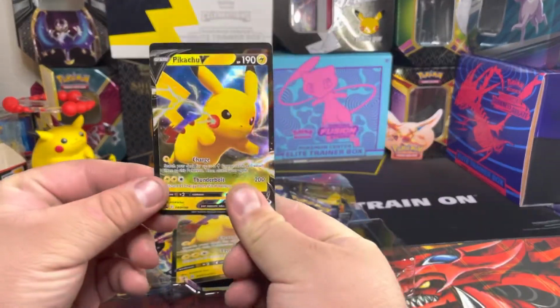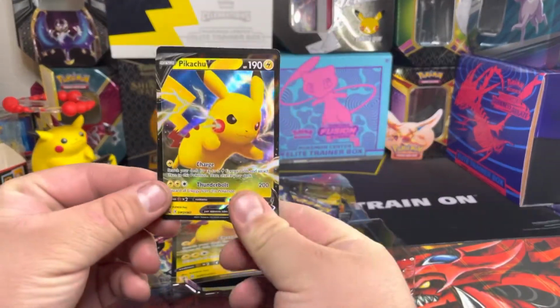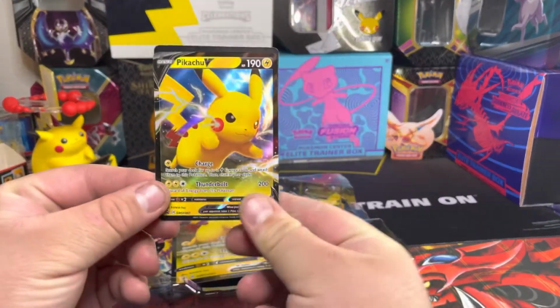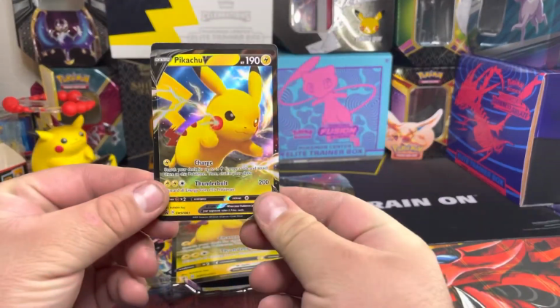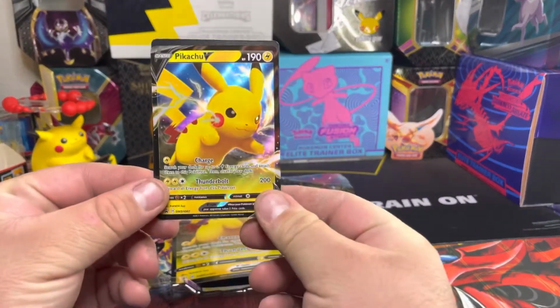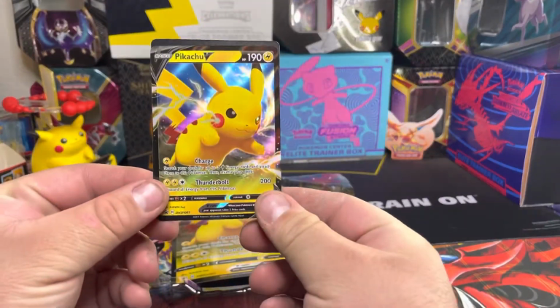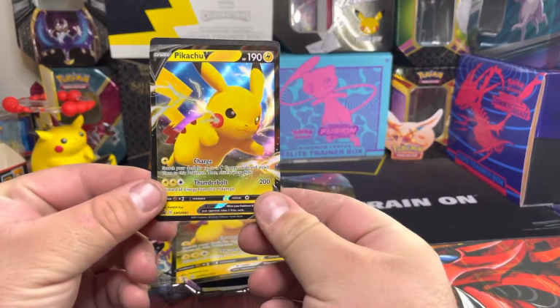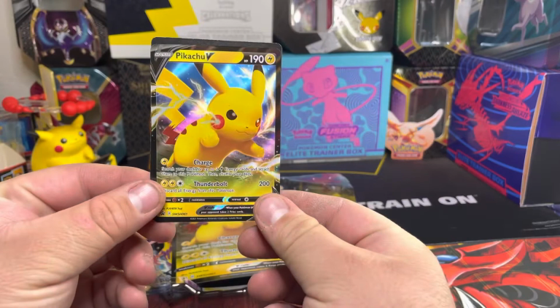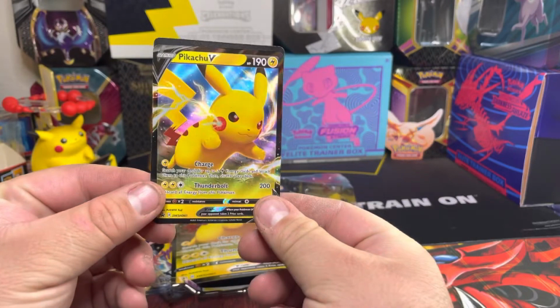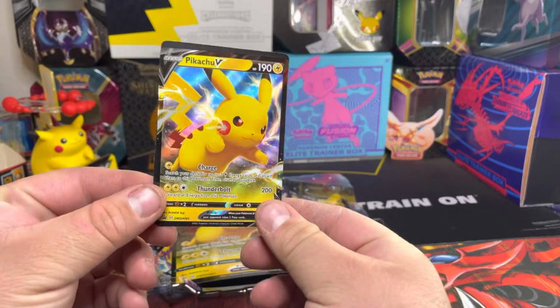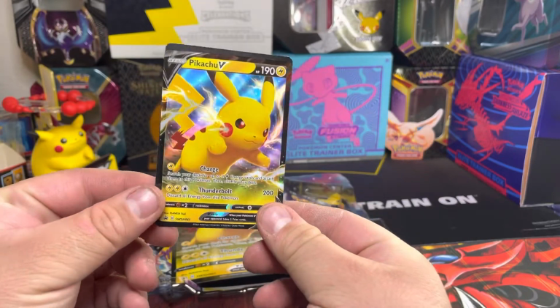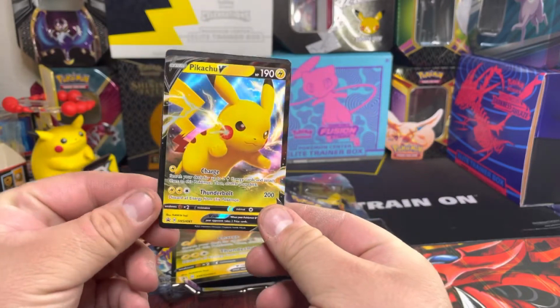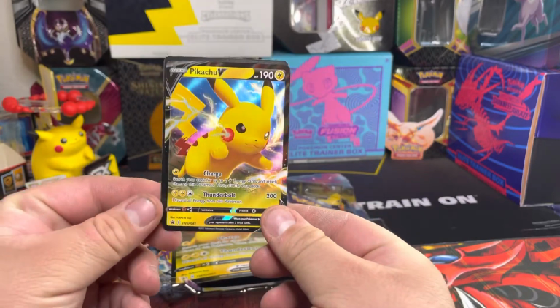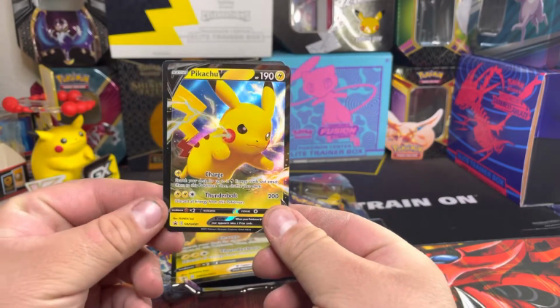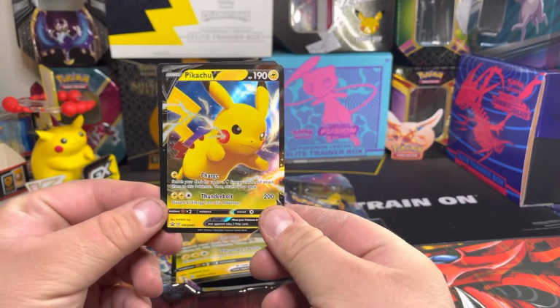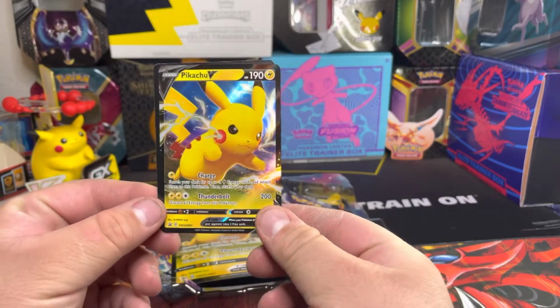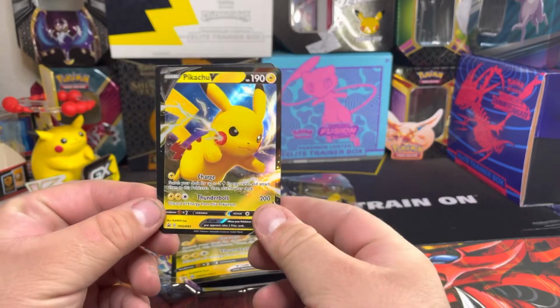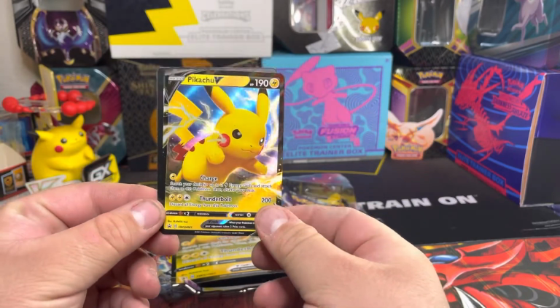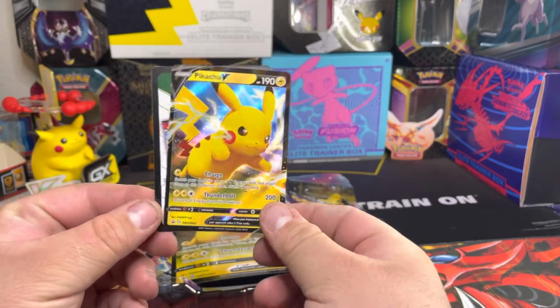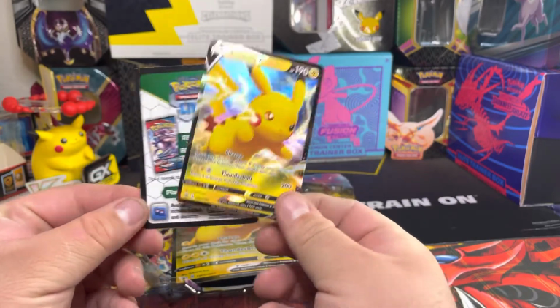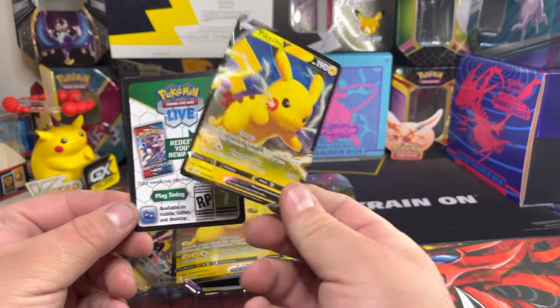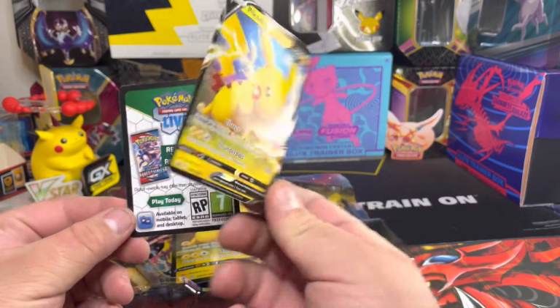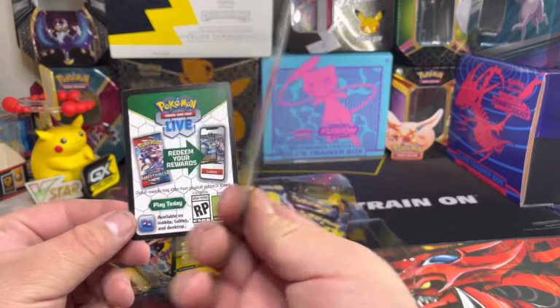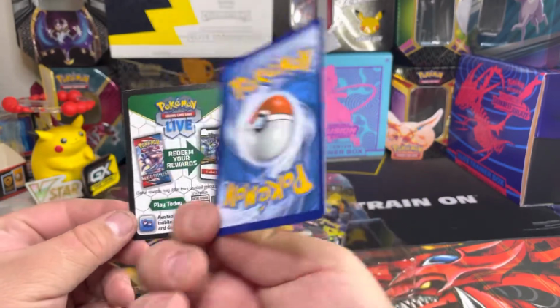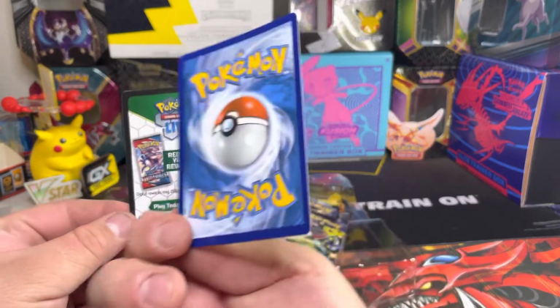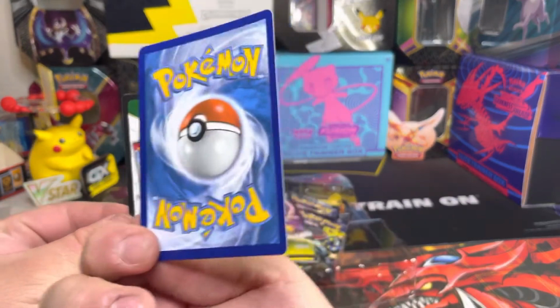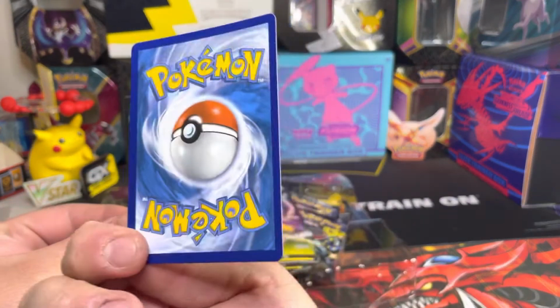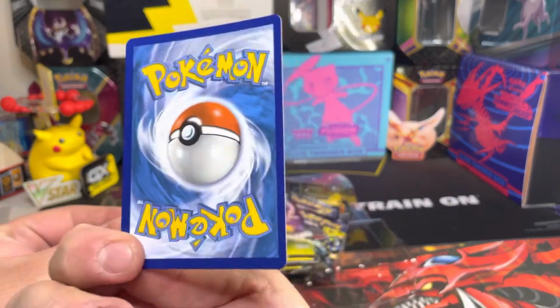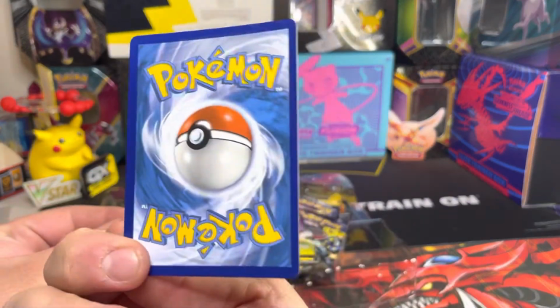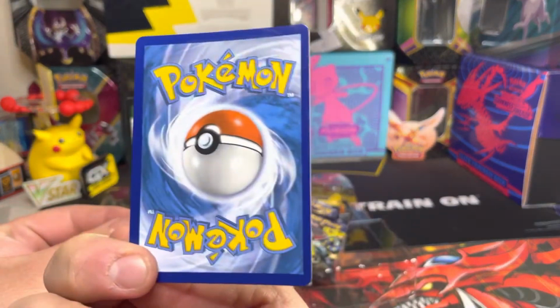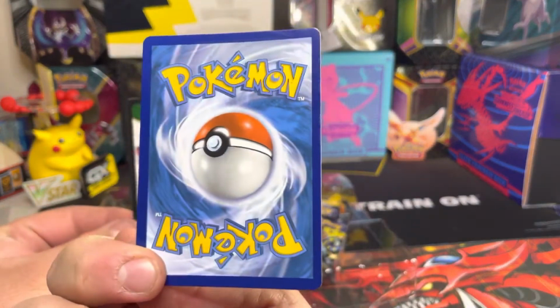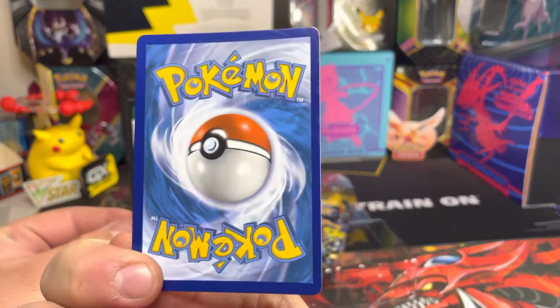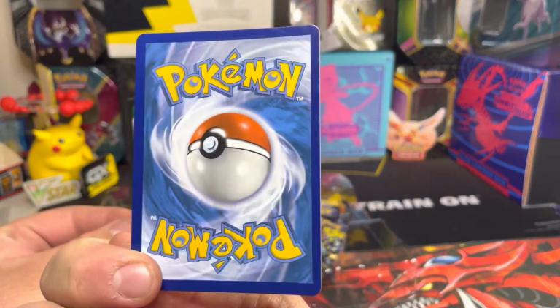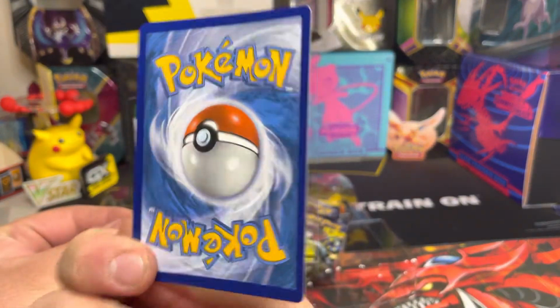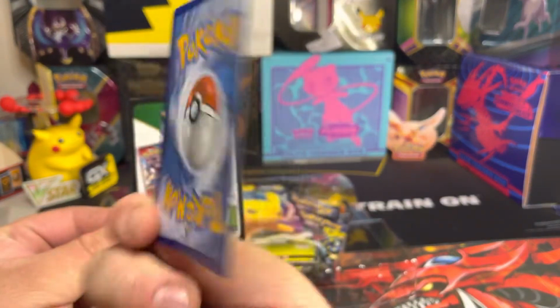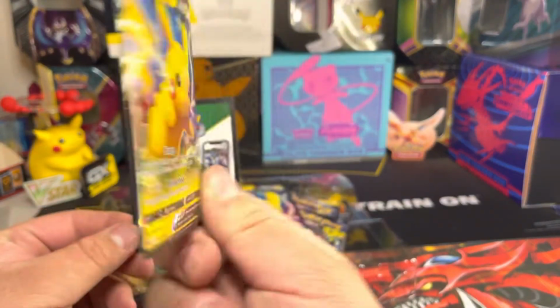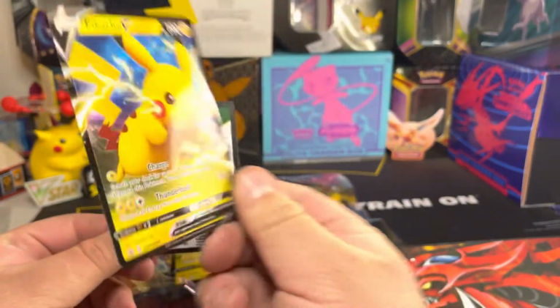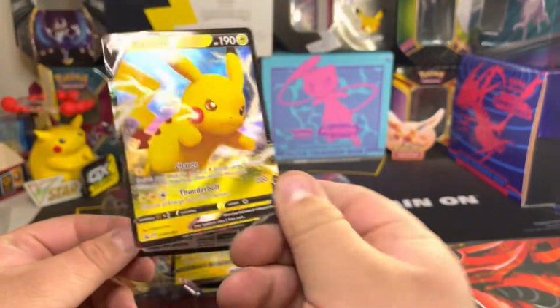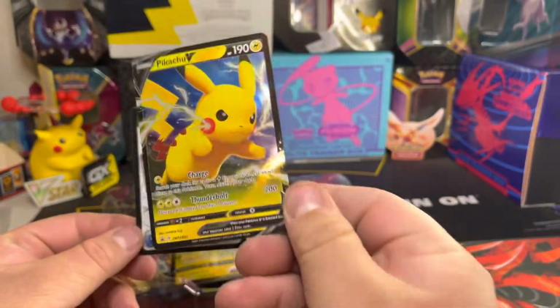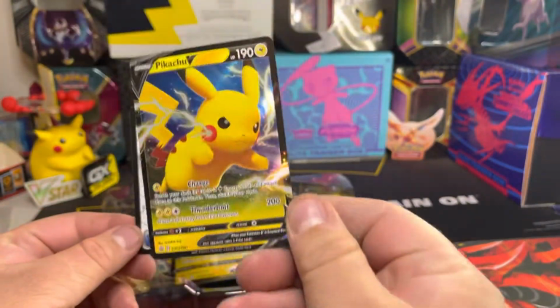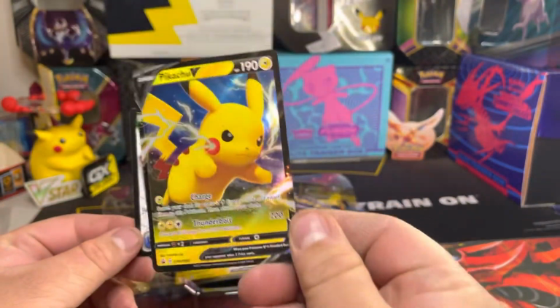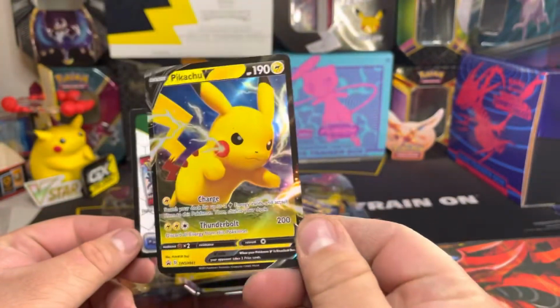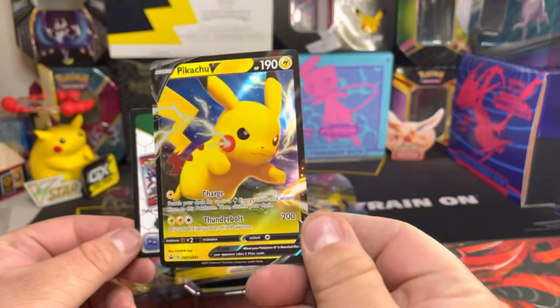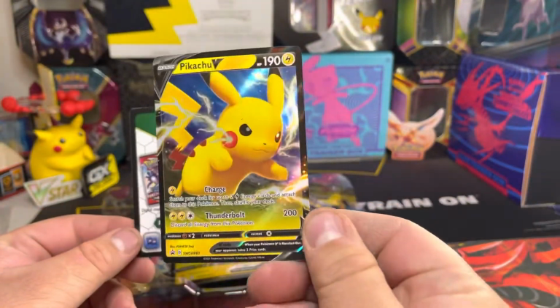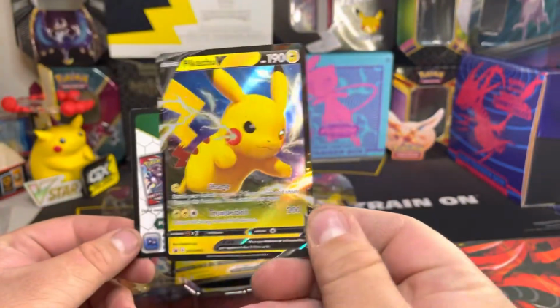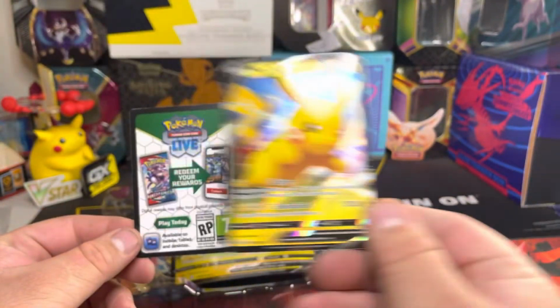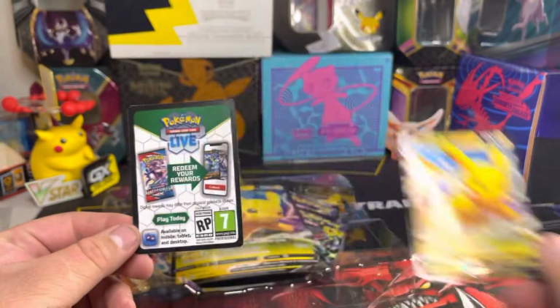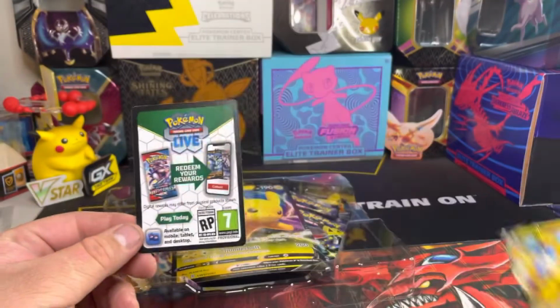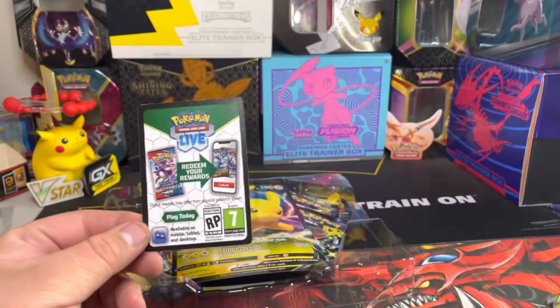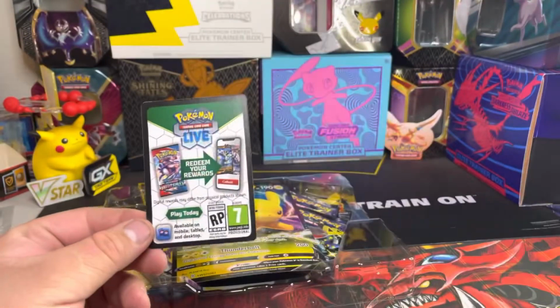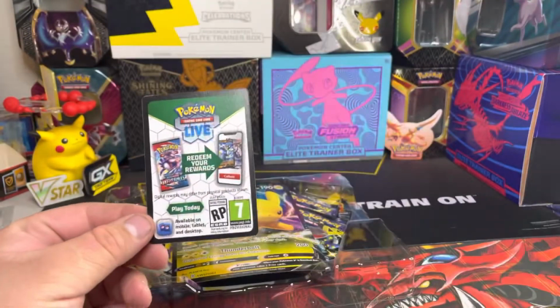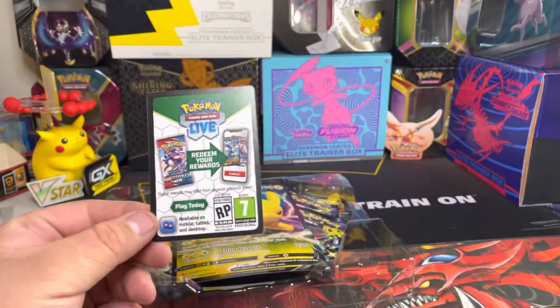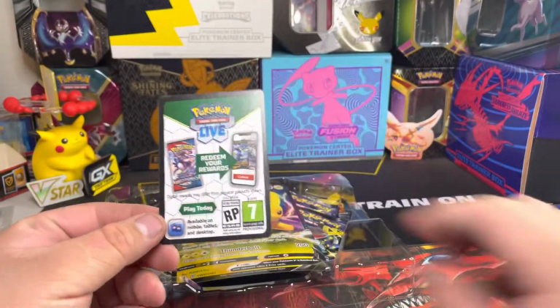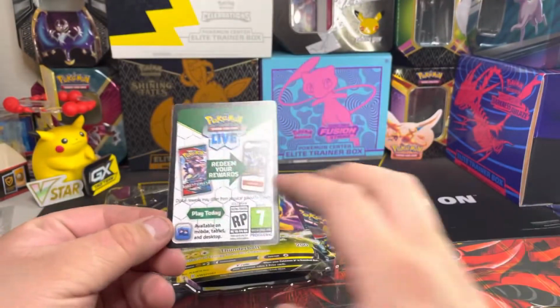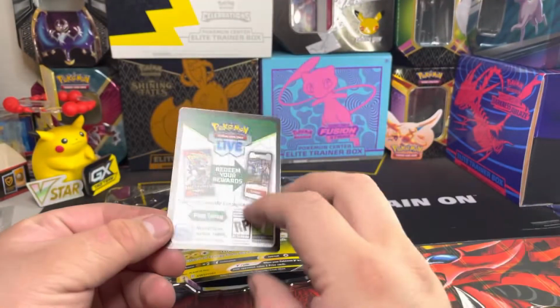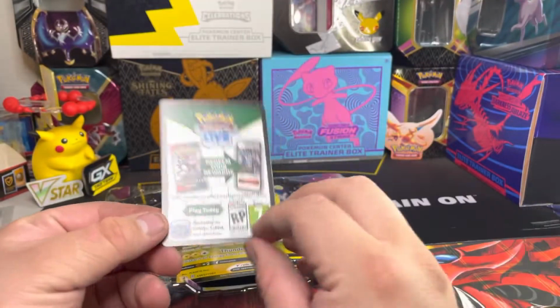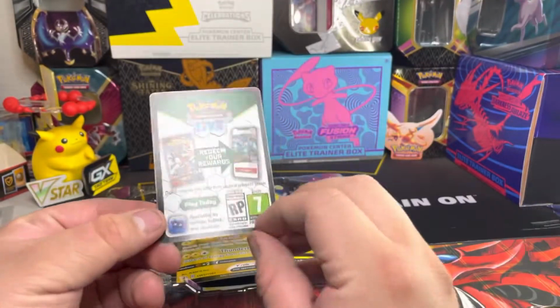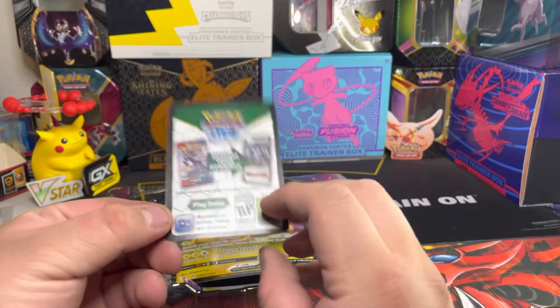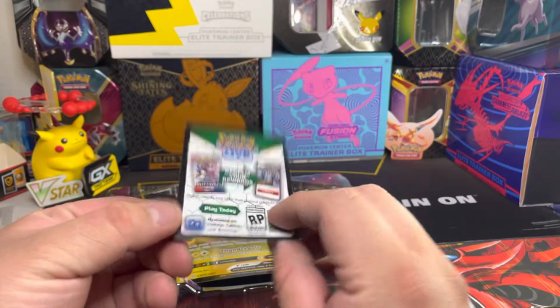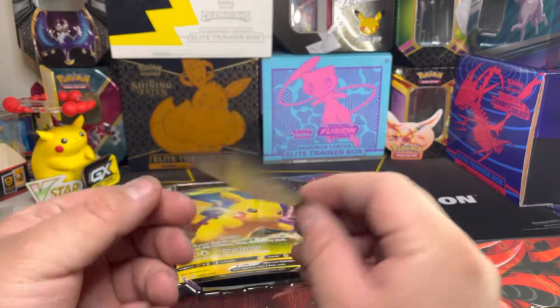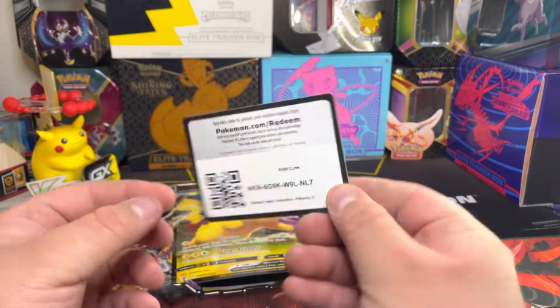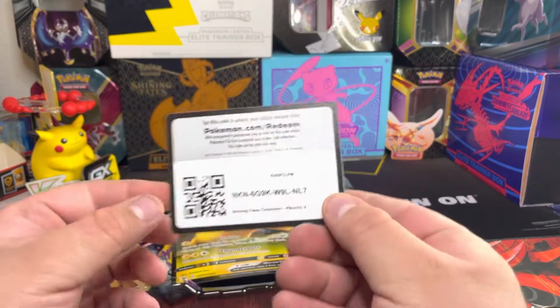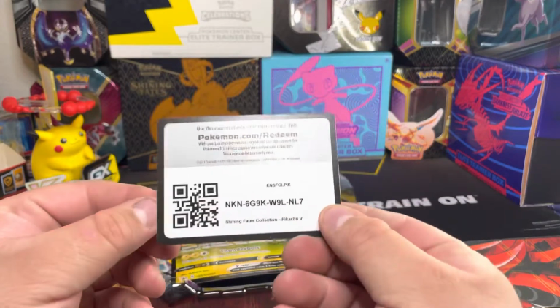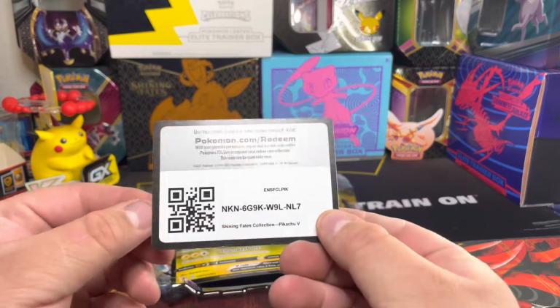Here's the Pikachu promo card, which looks amazing. And here's the code card for you guys.